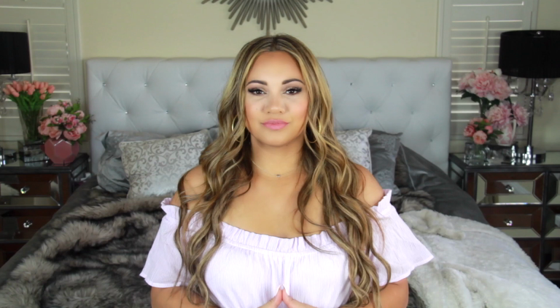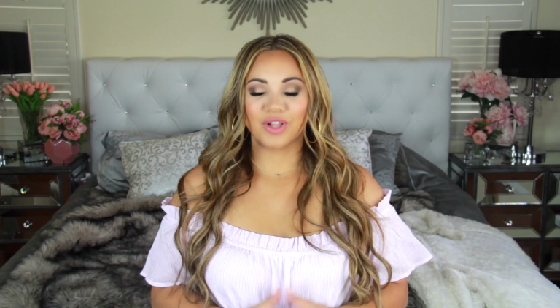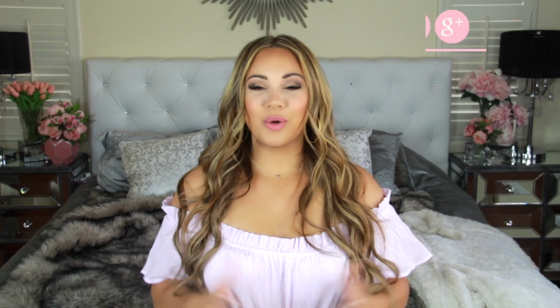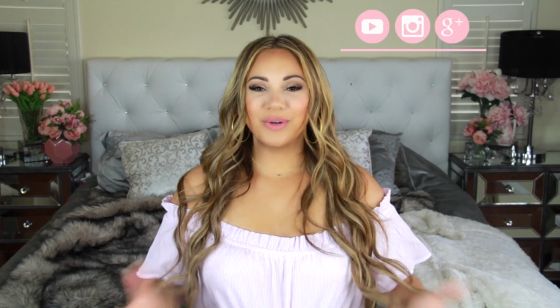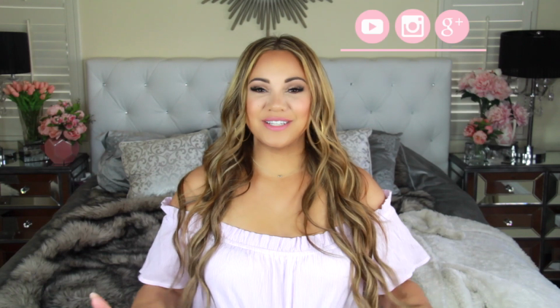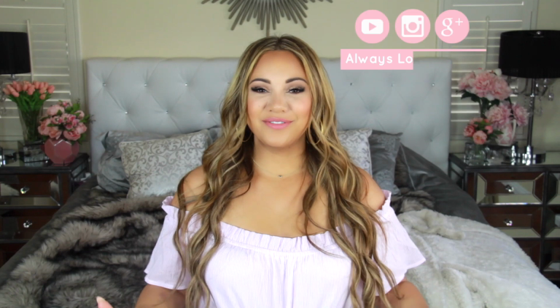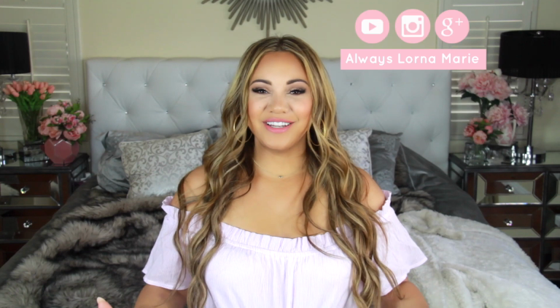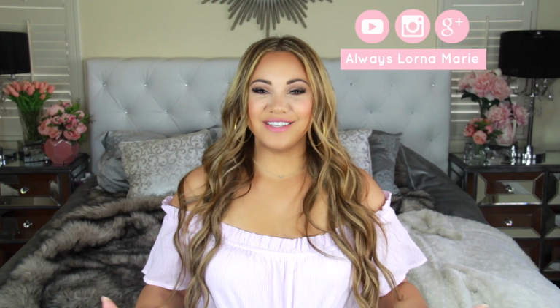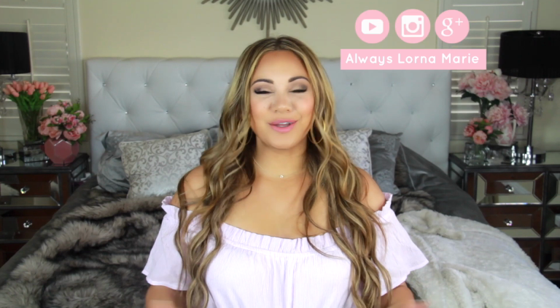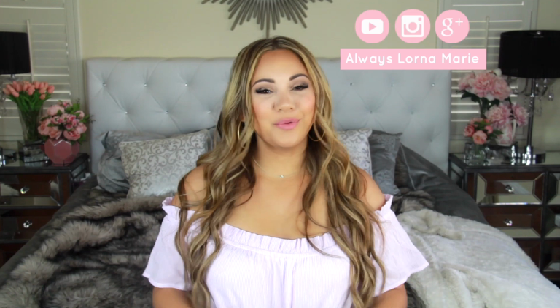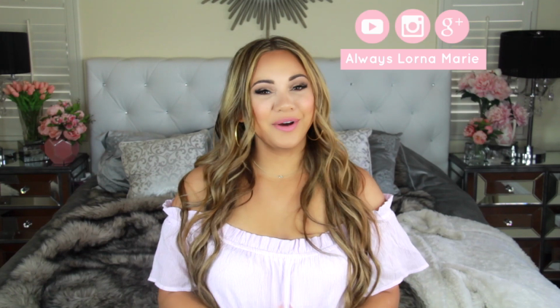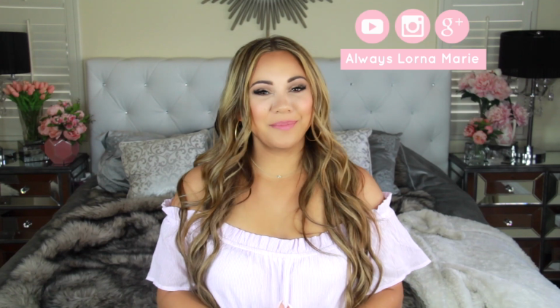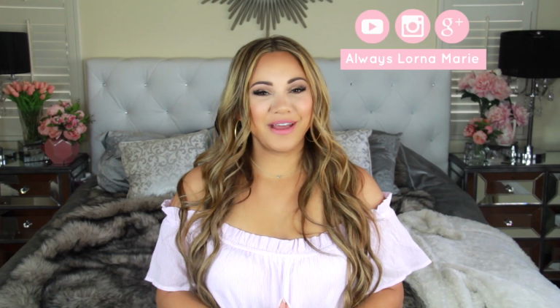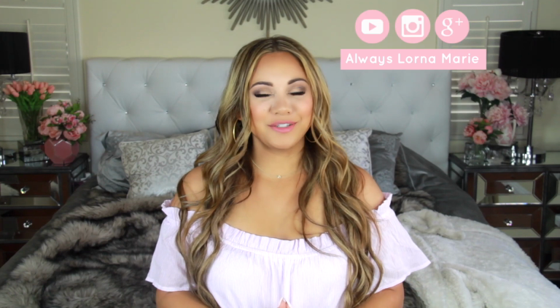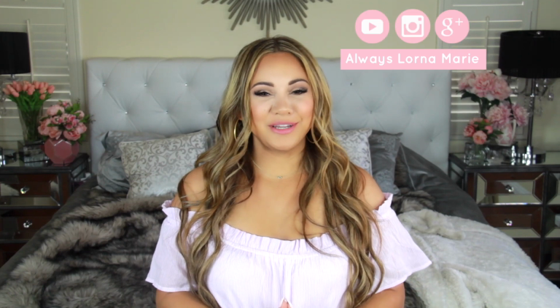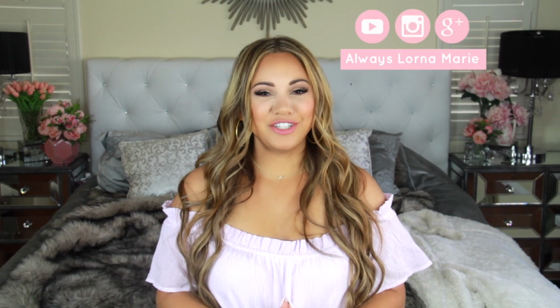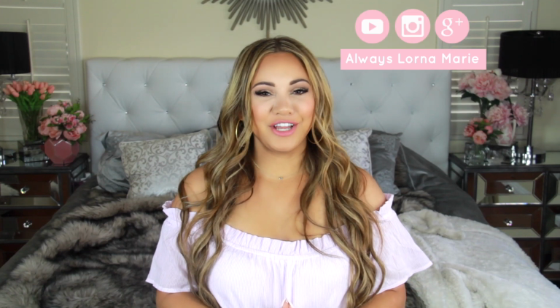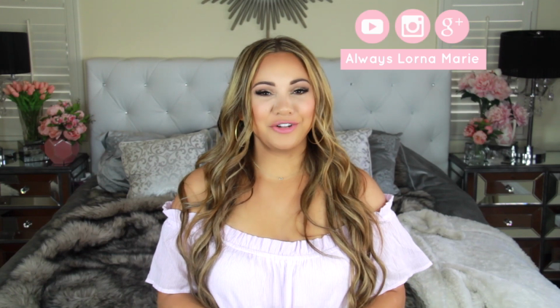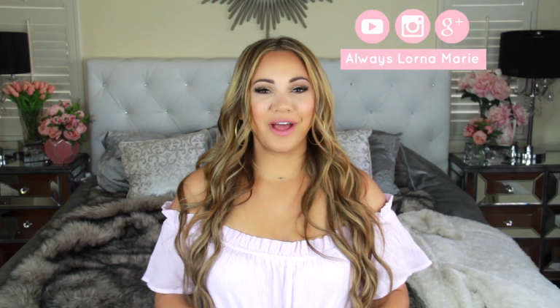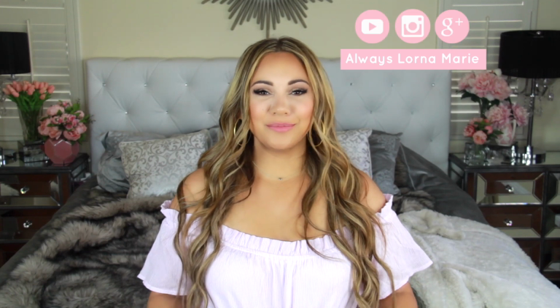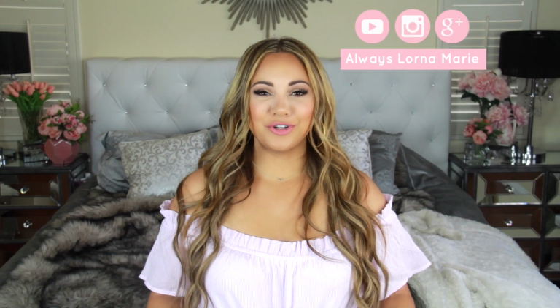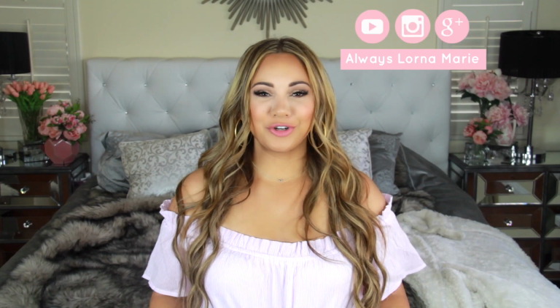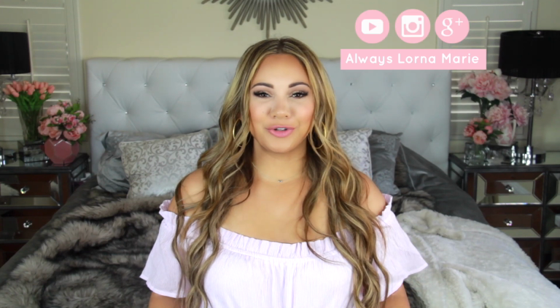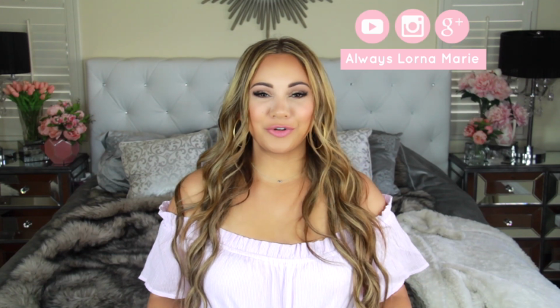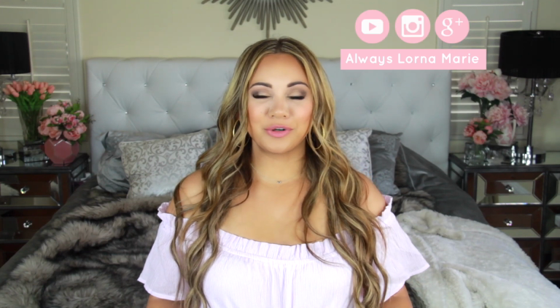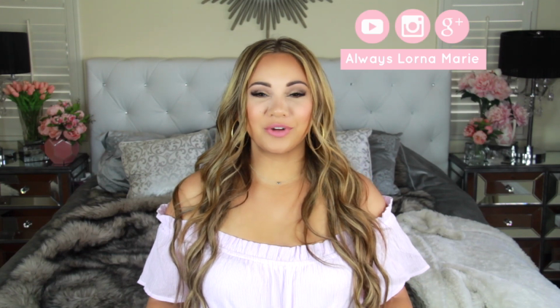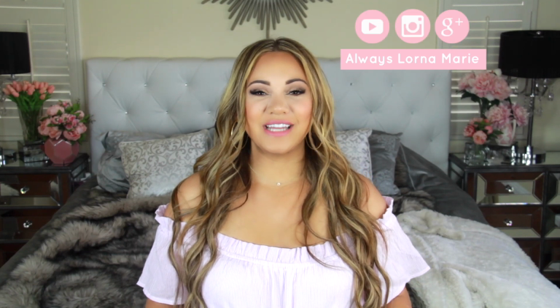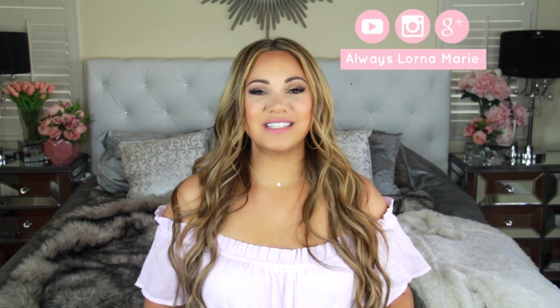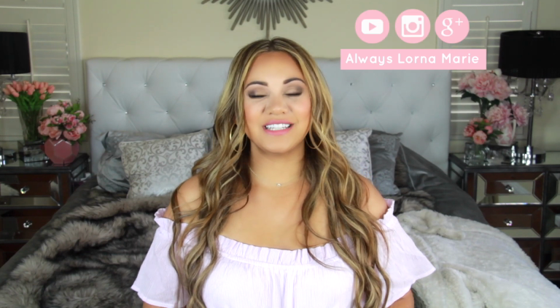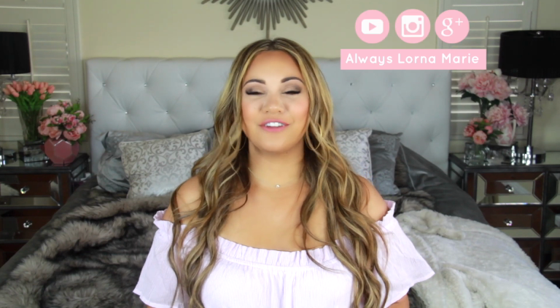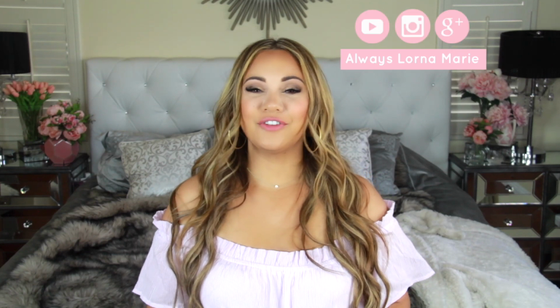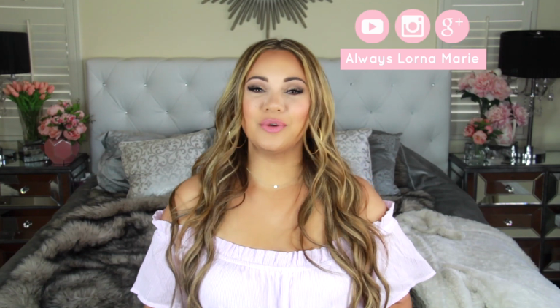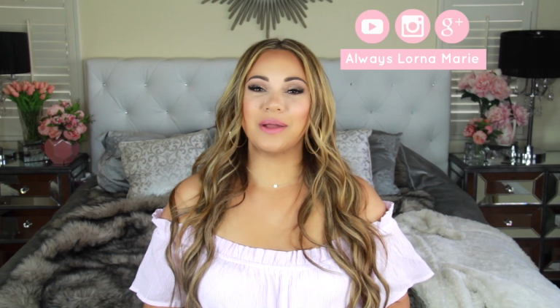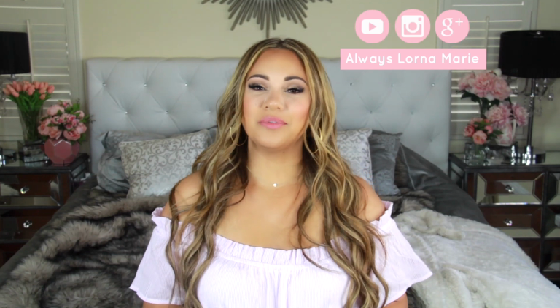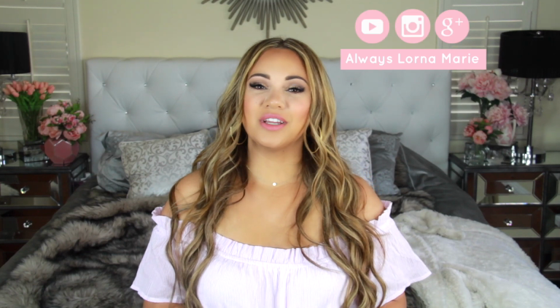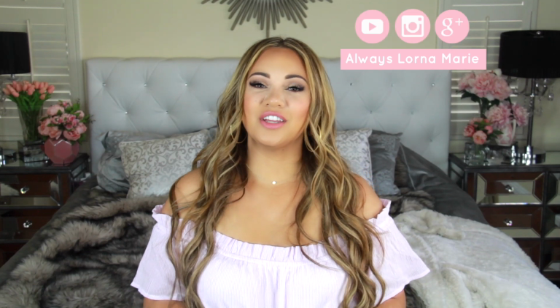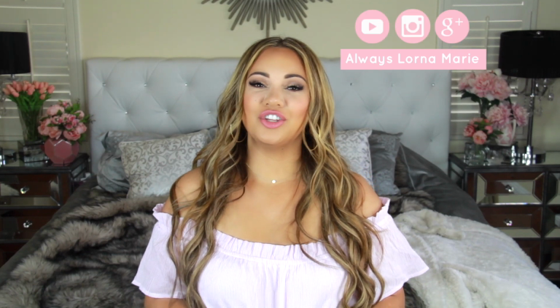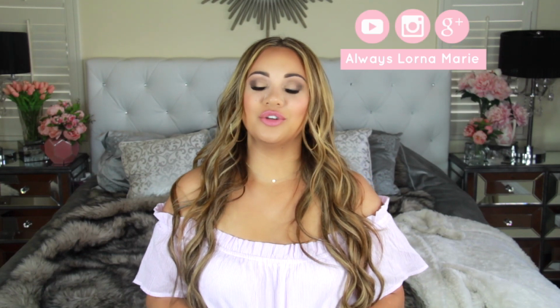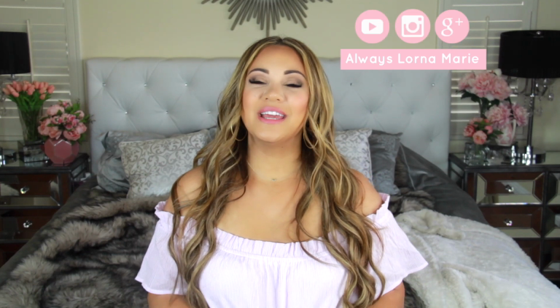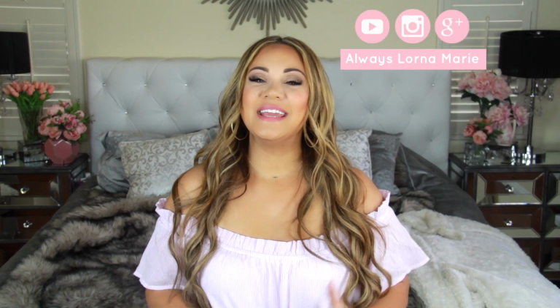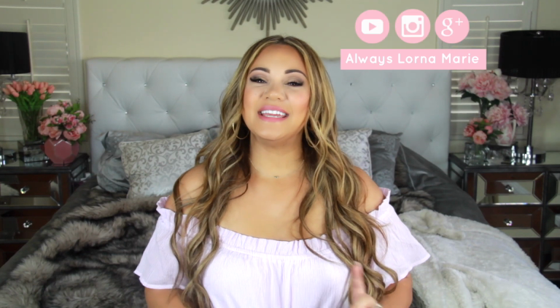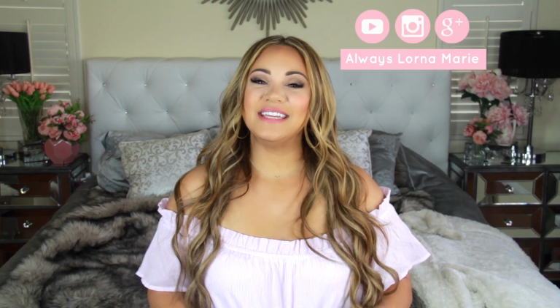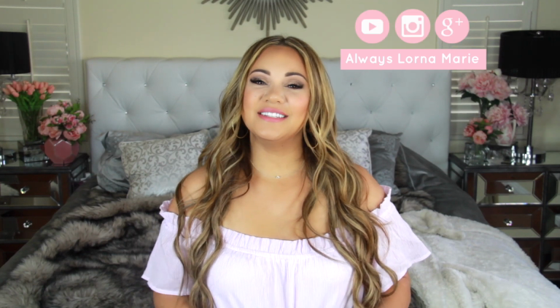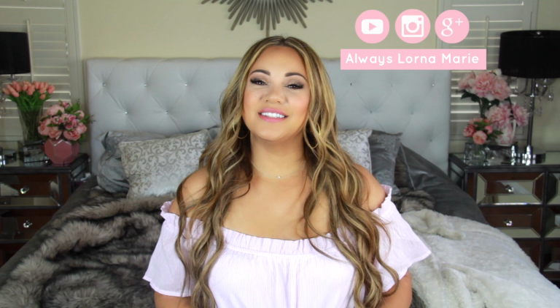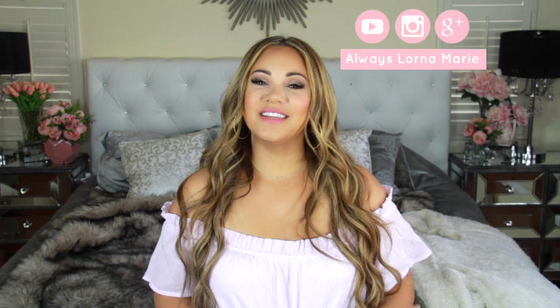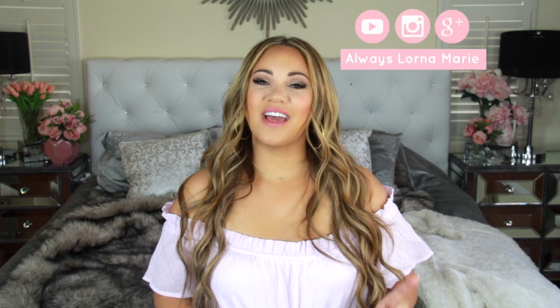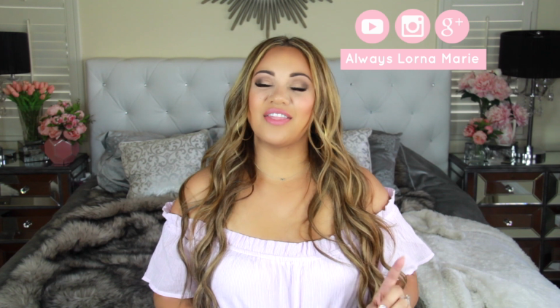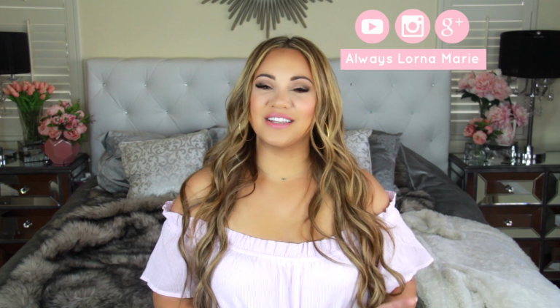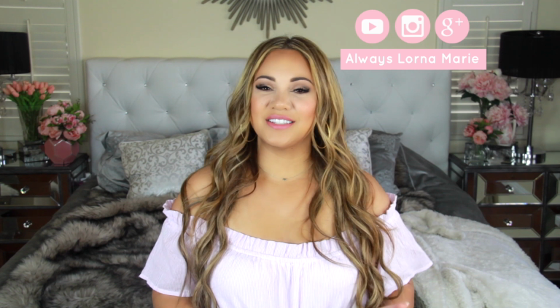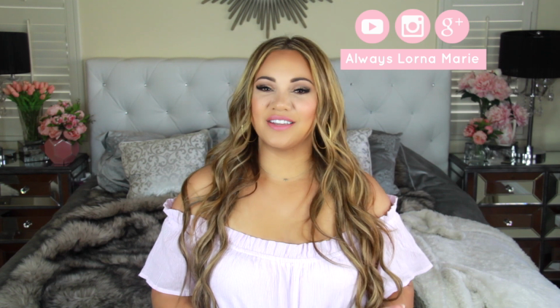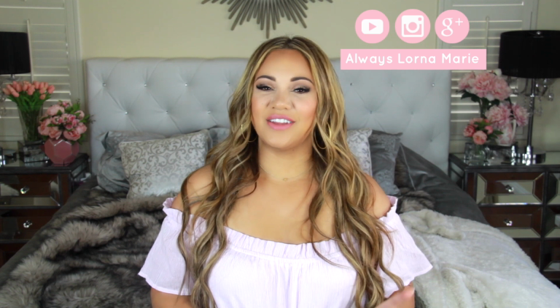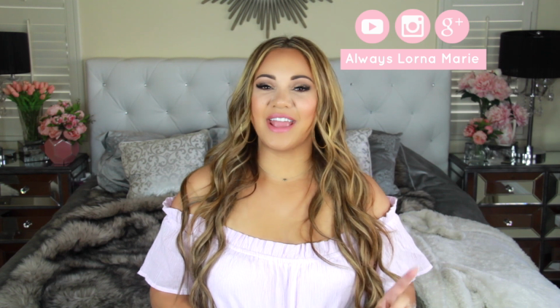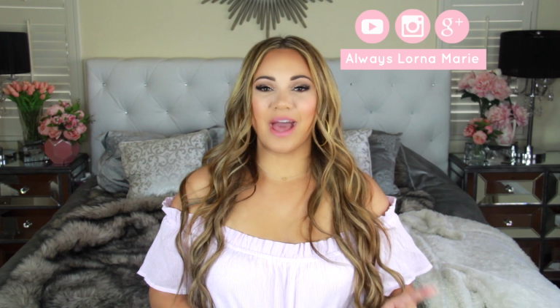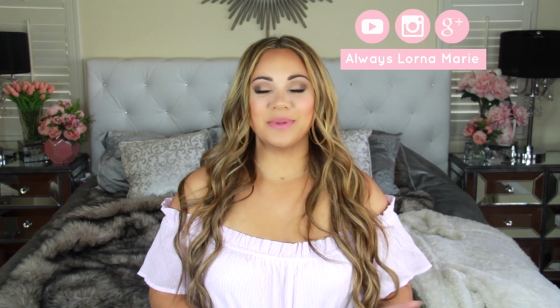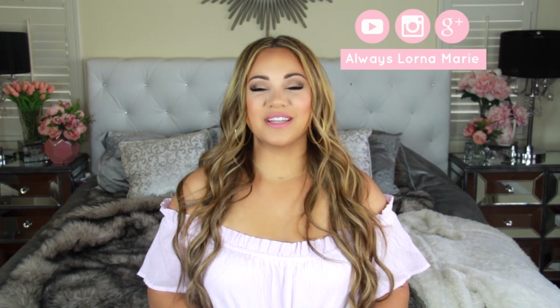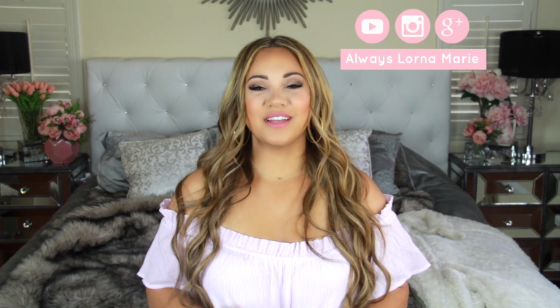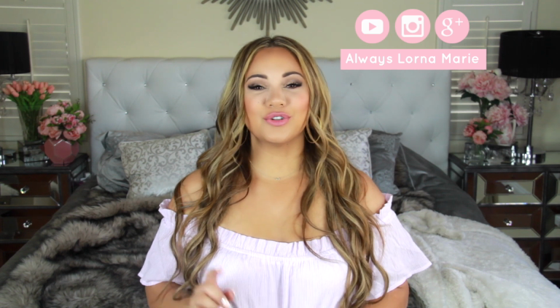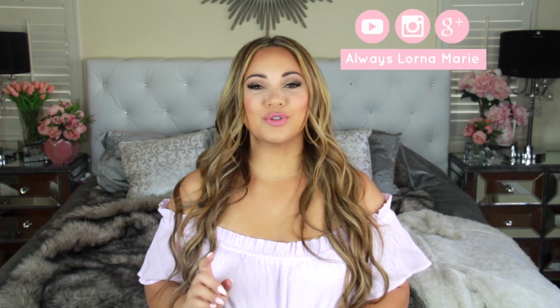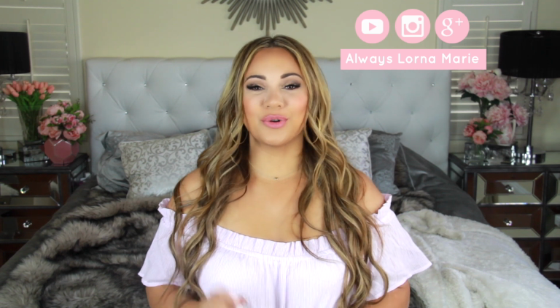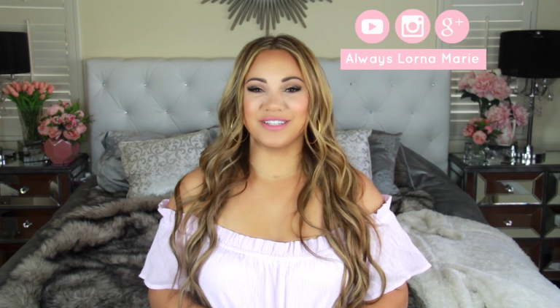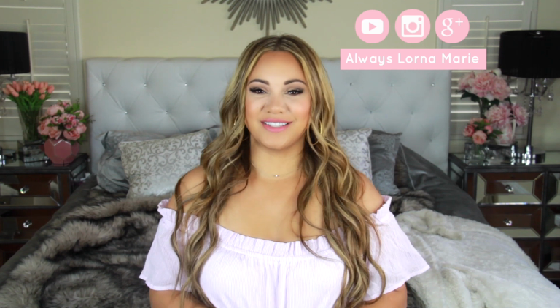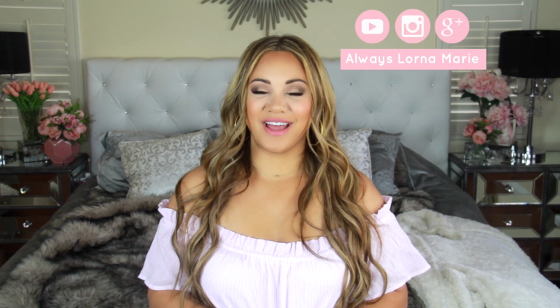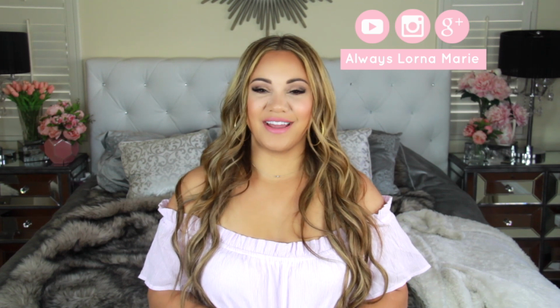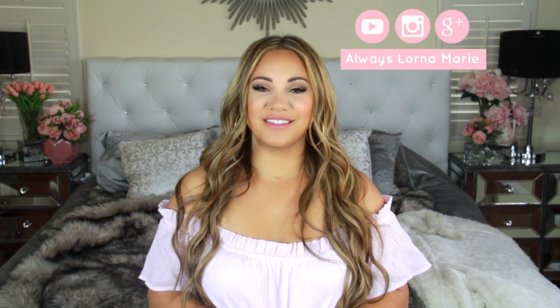What's up ladies! Welcome back to my channel. I'm your girl Learner Marie. Today I'm bringing you easy Thanksgiving appetizers or sides.